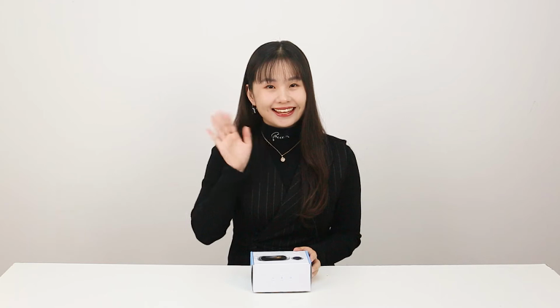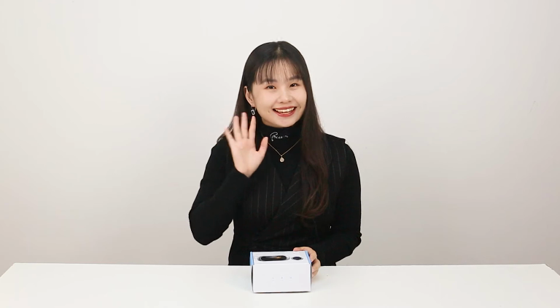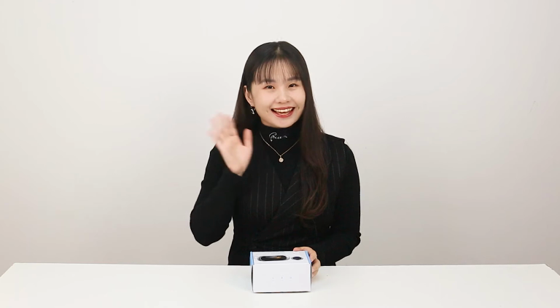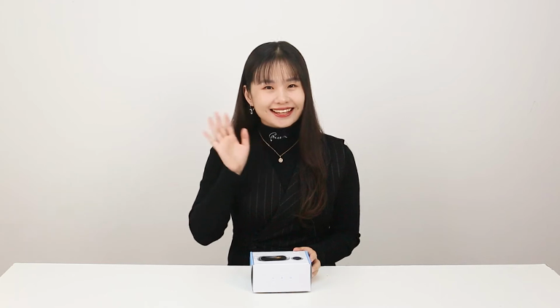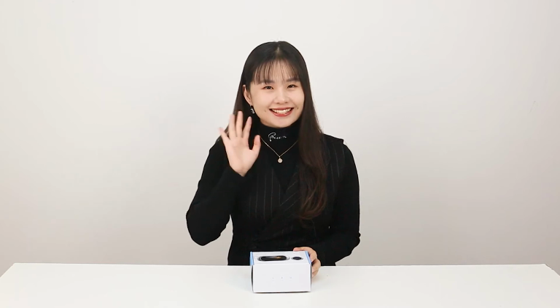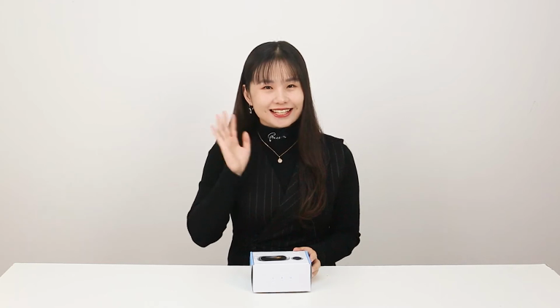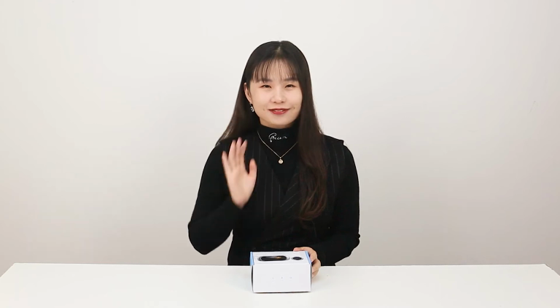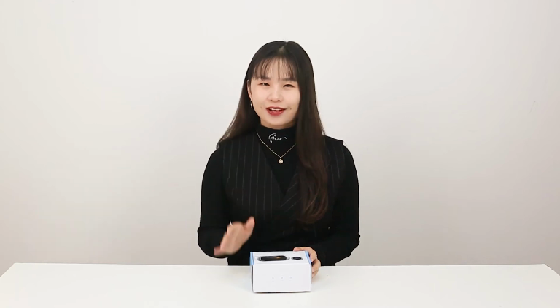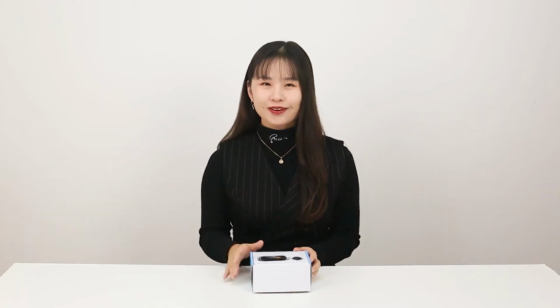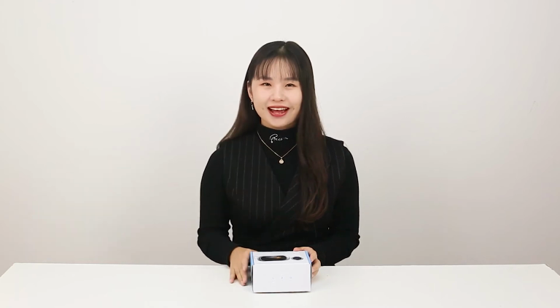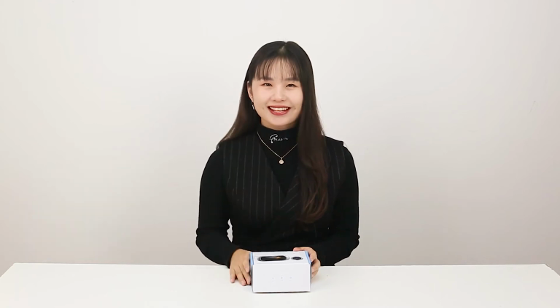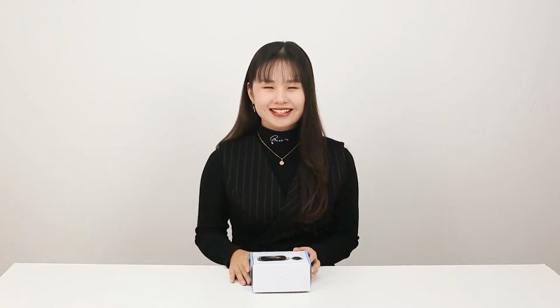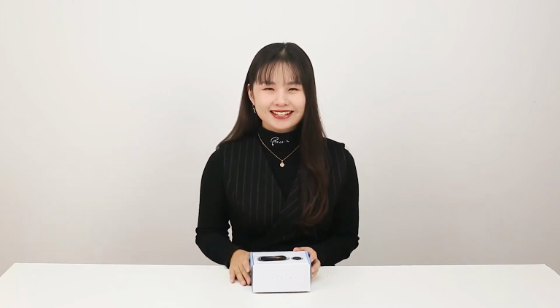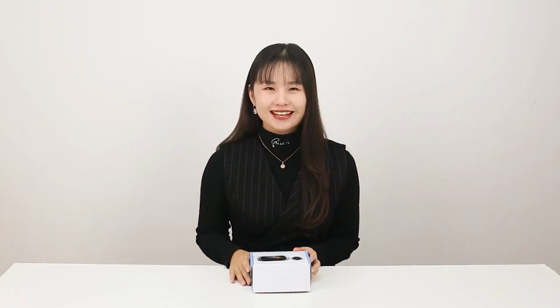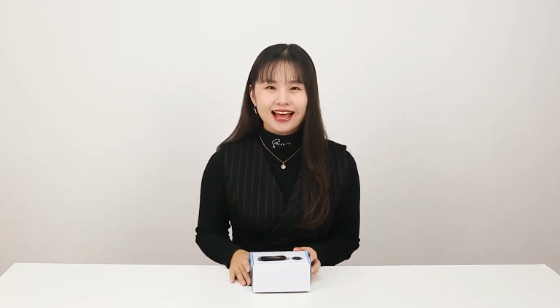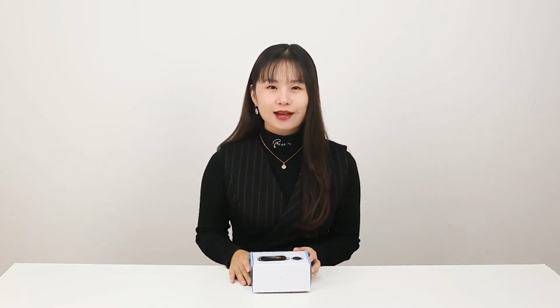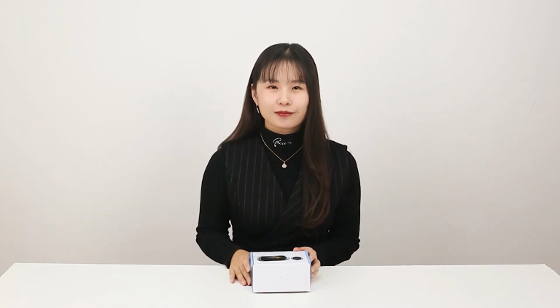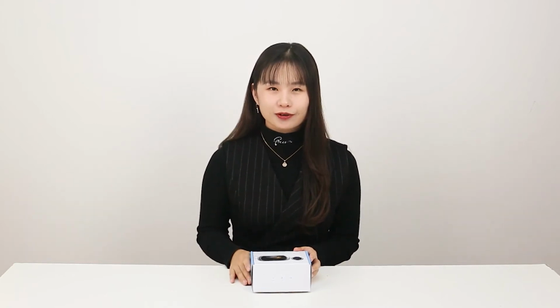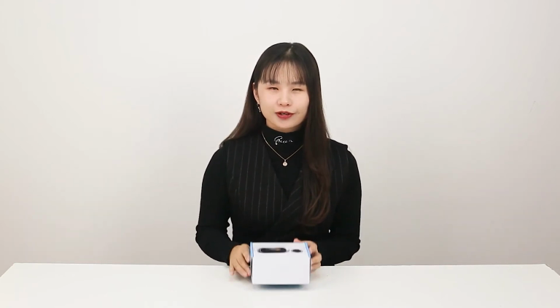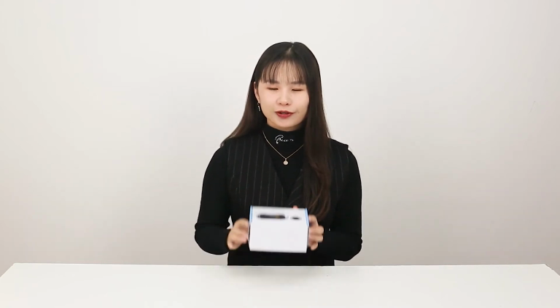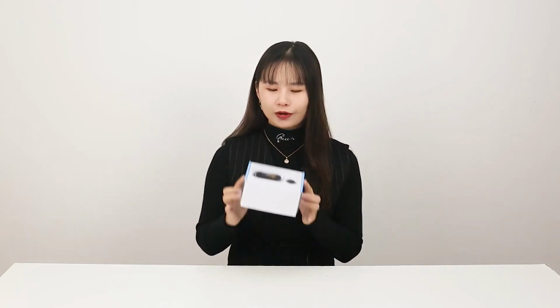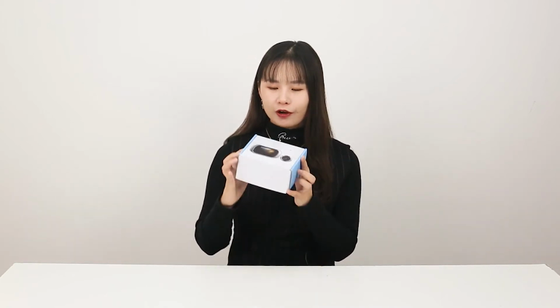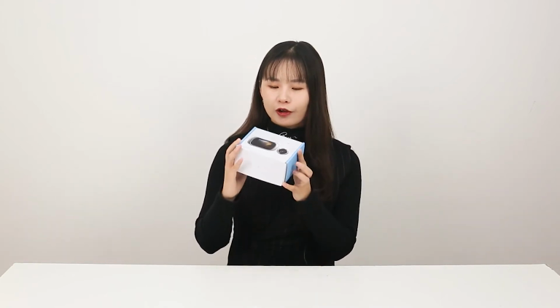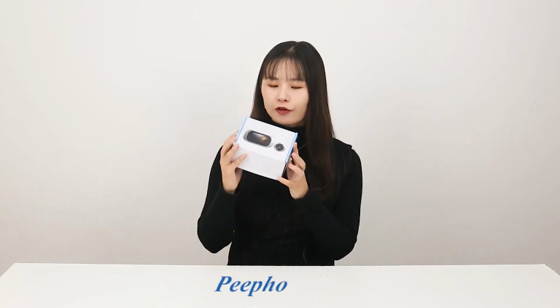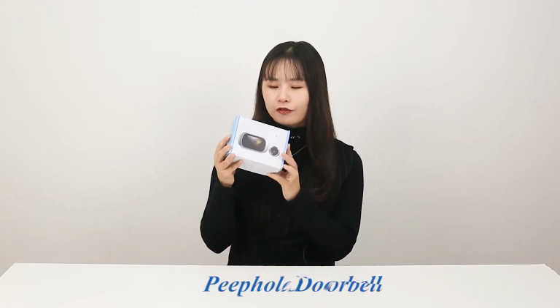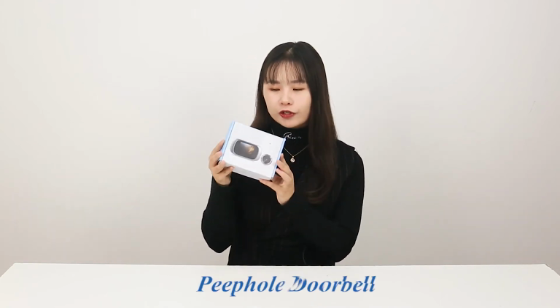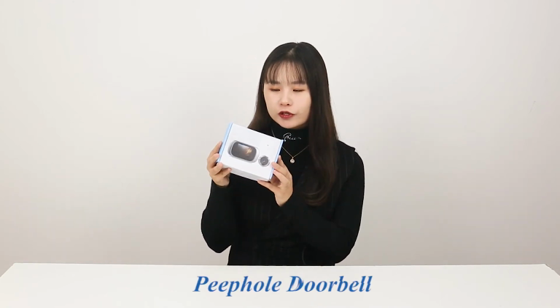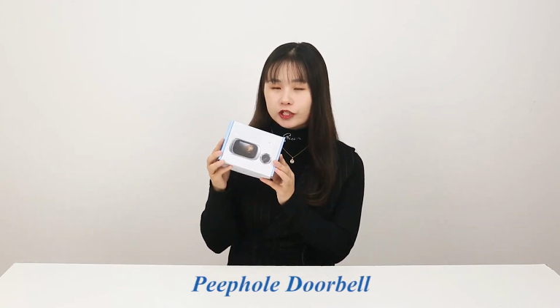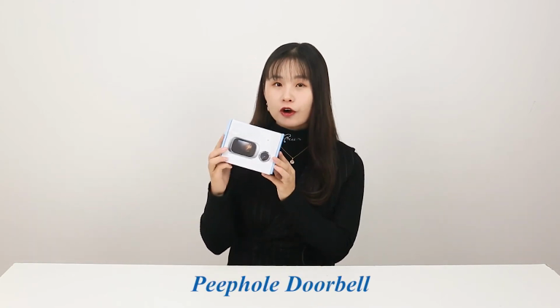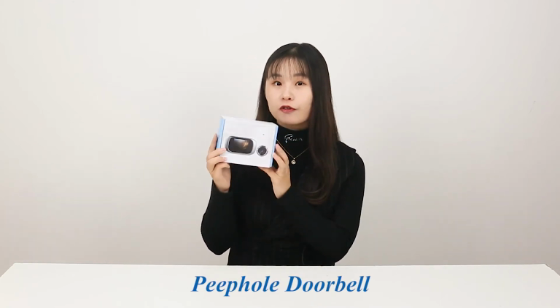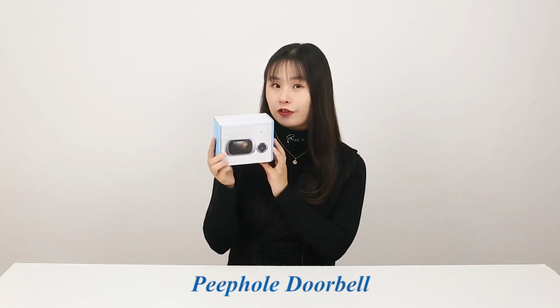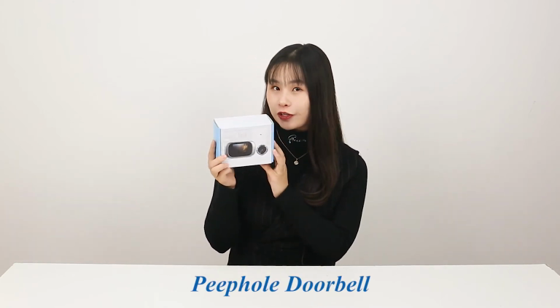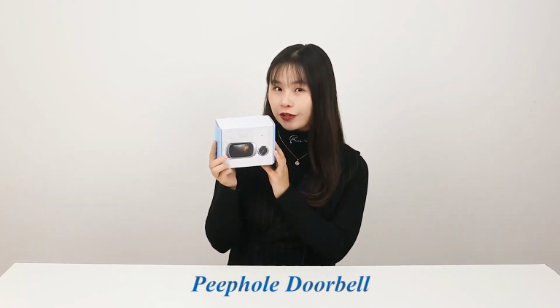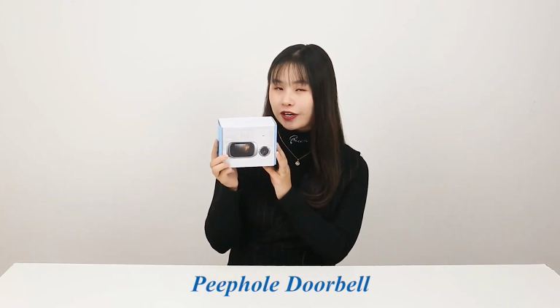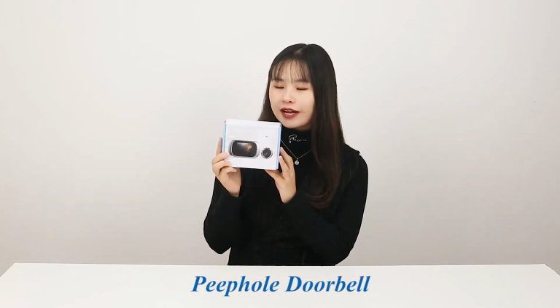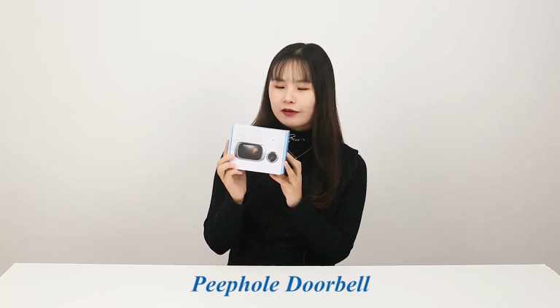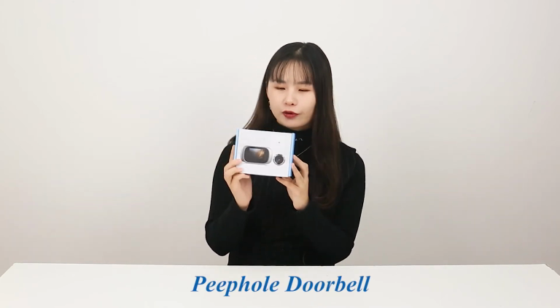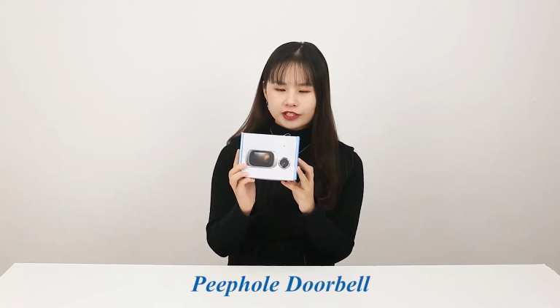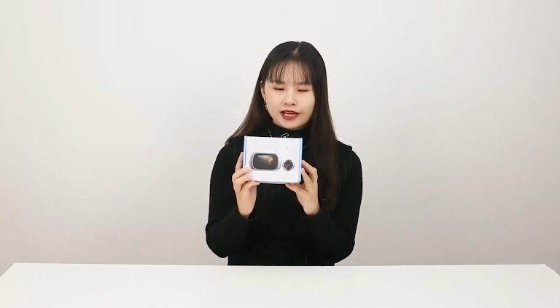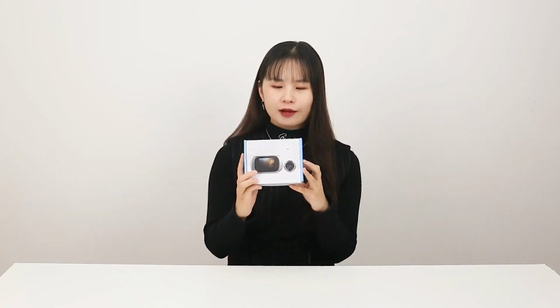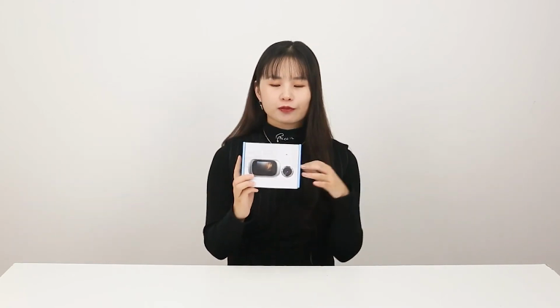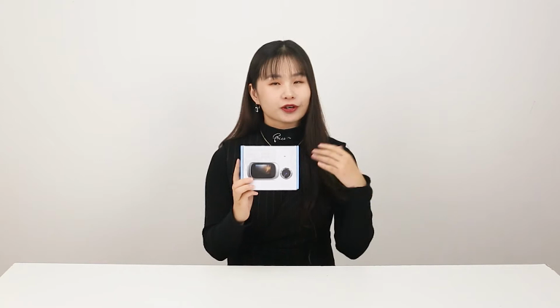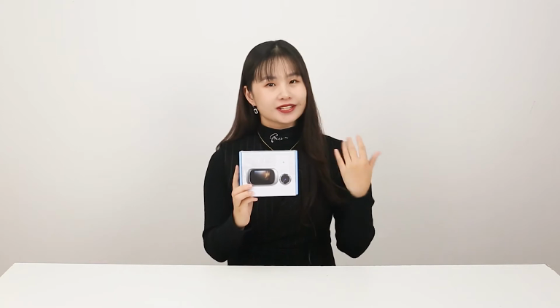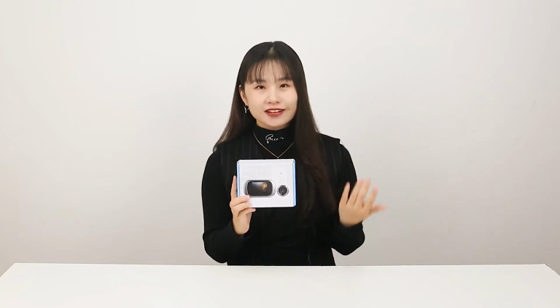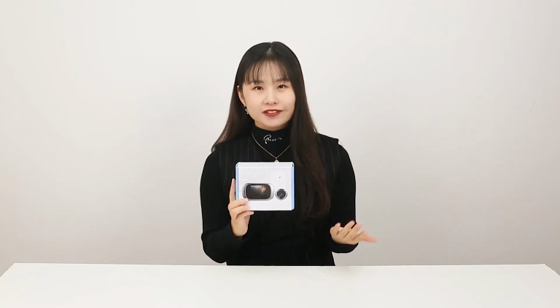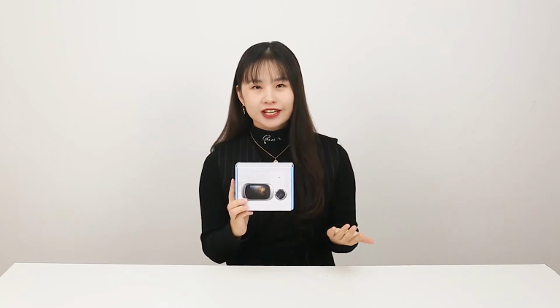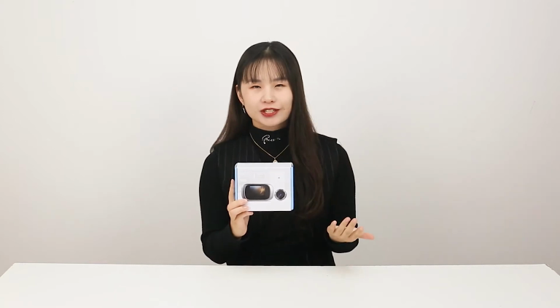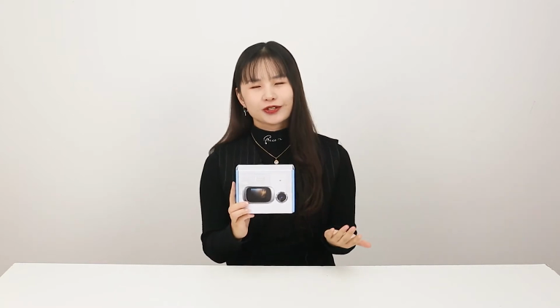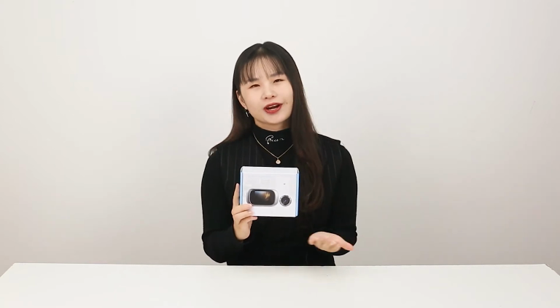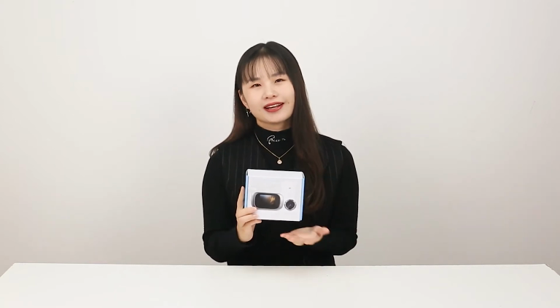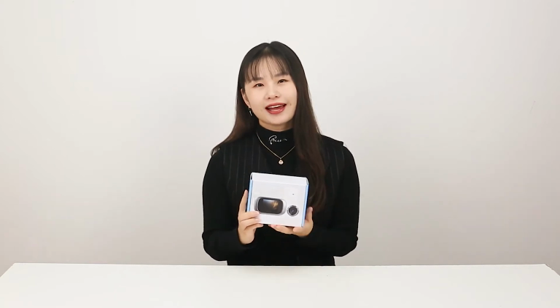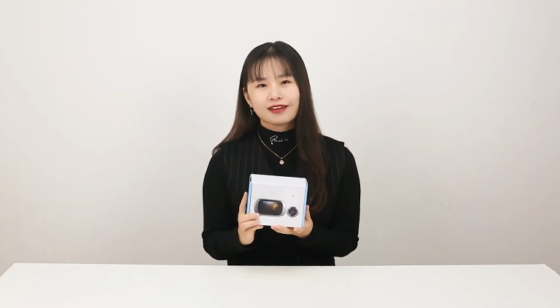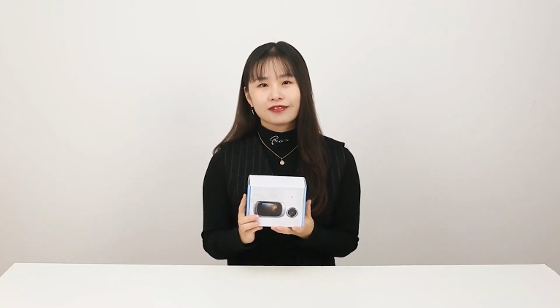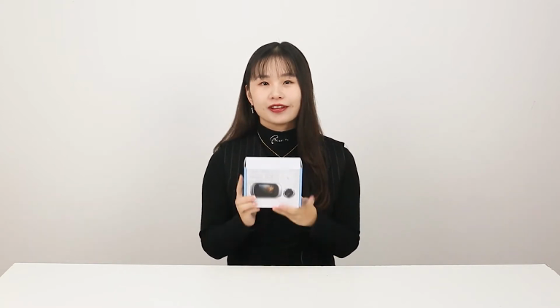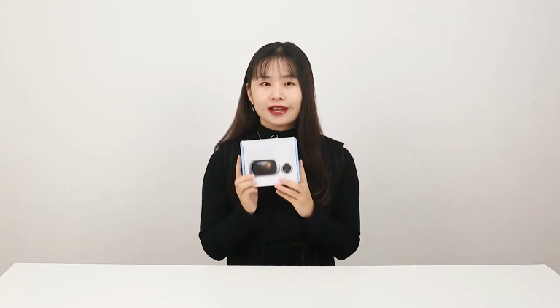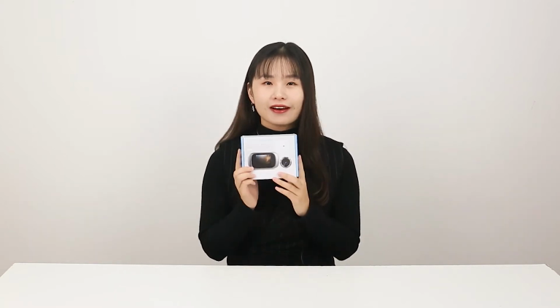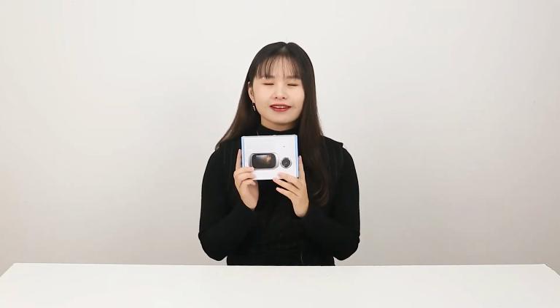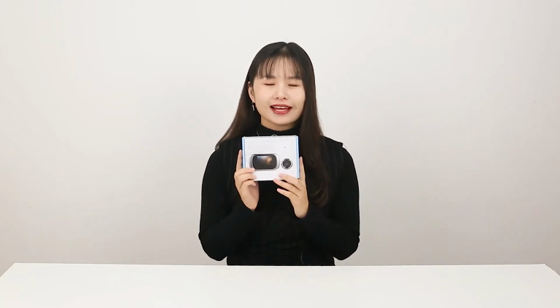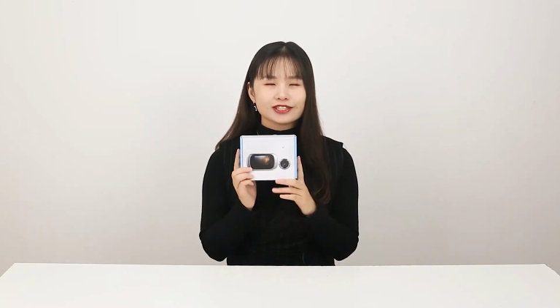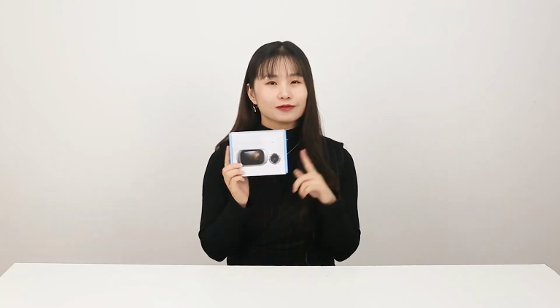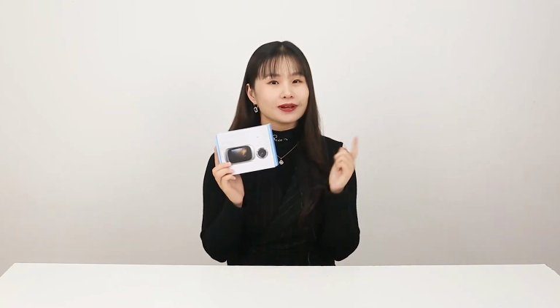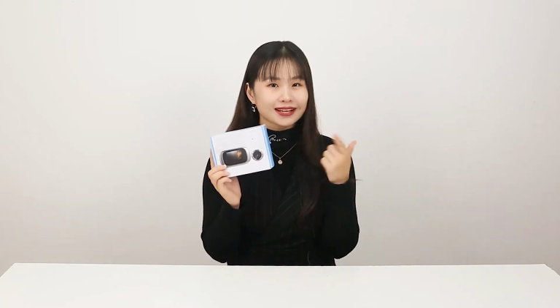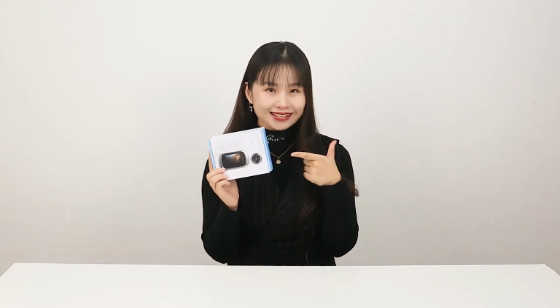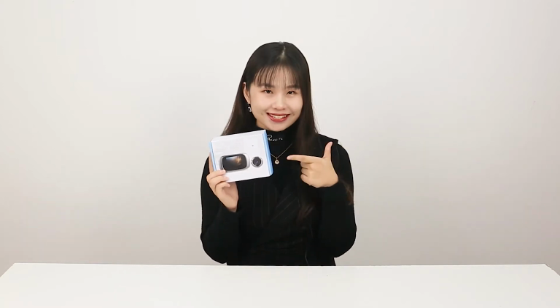Hey guys, it's Flora. Today I bring you a visual door viewer video which can bring safety to your life. Now let's open it.